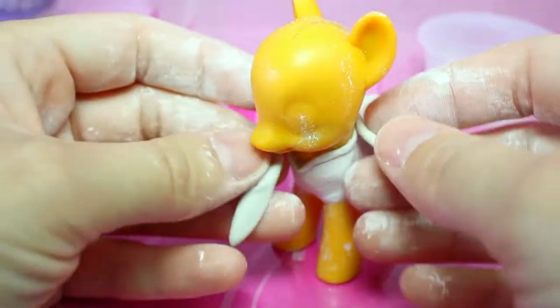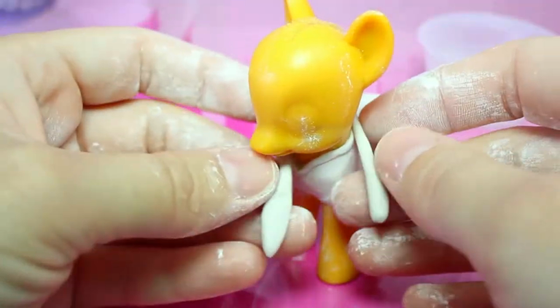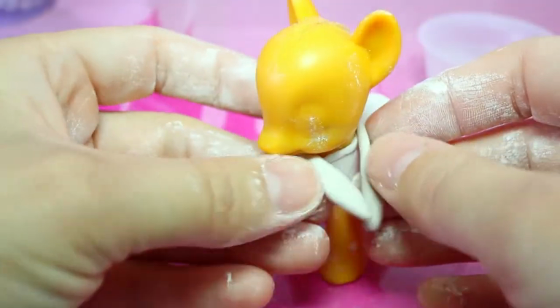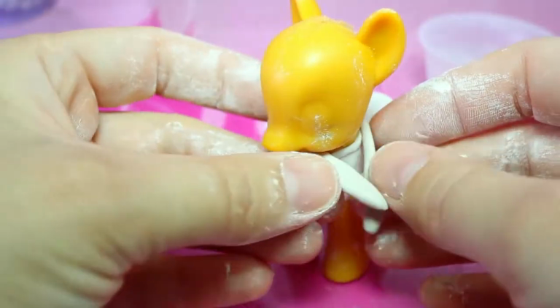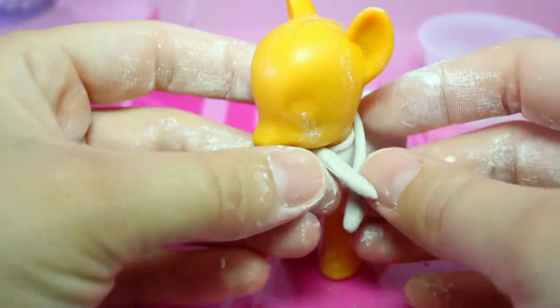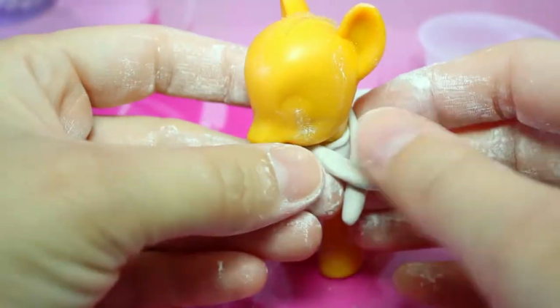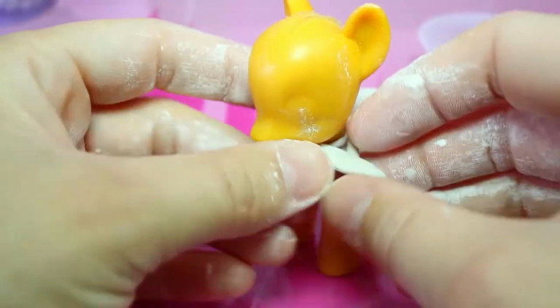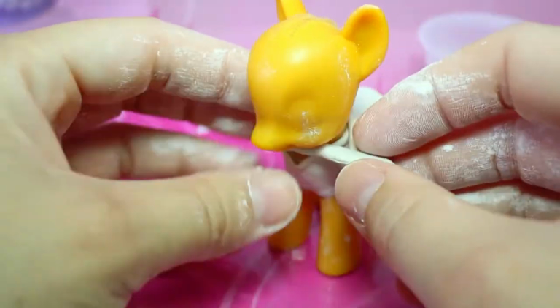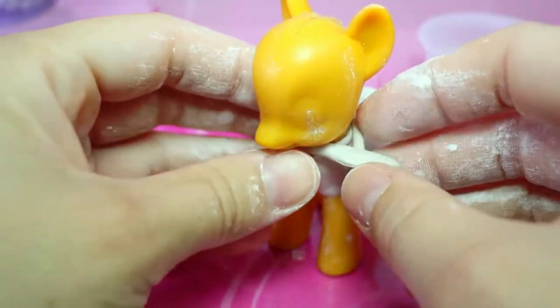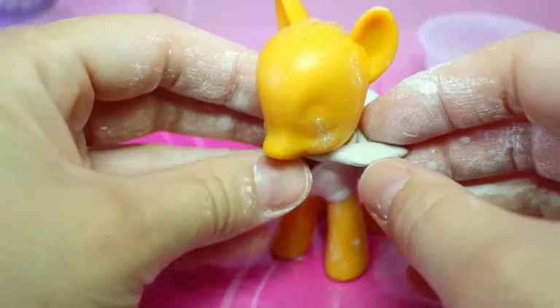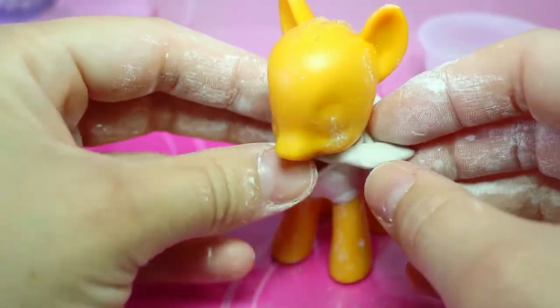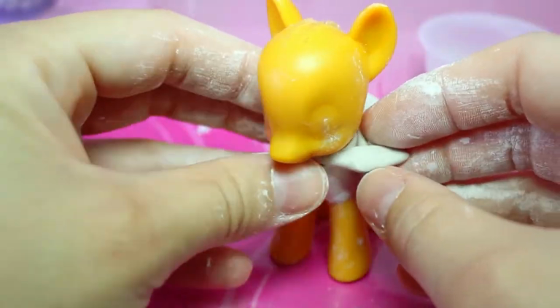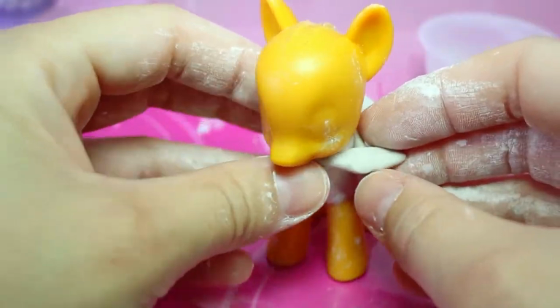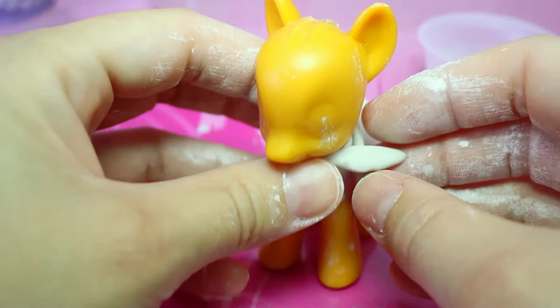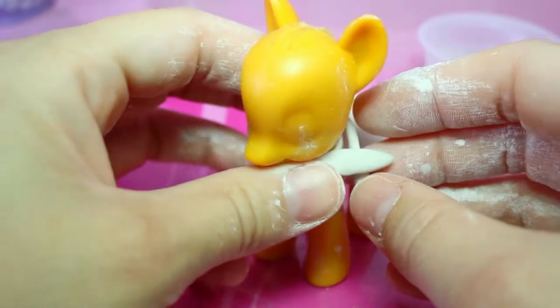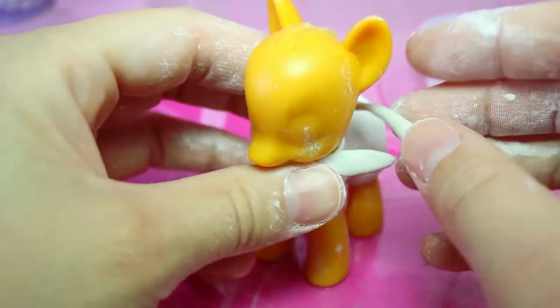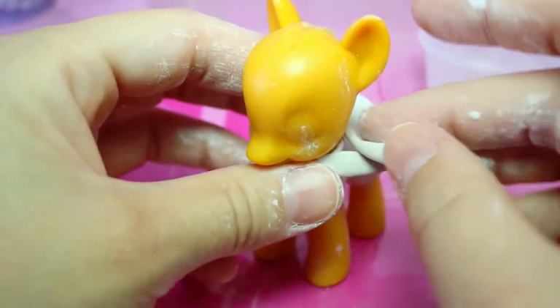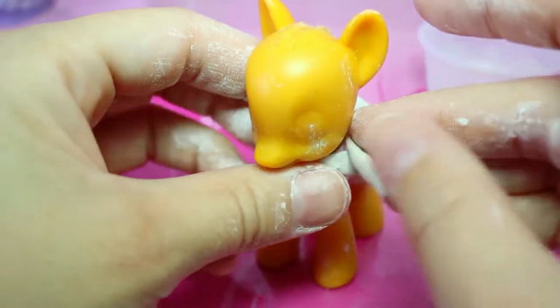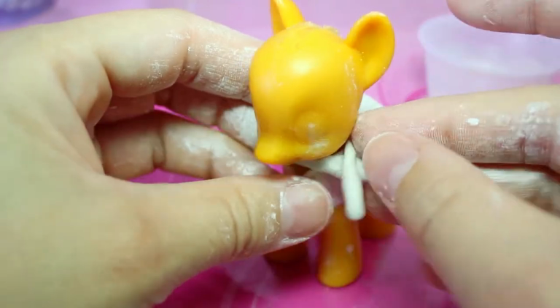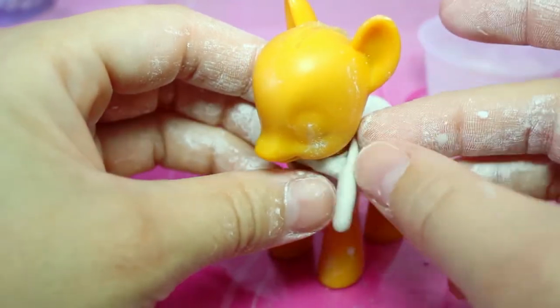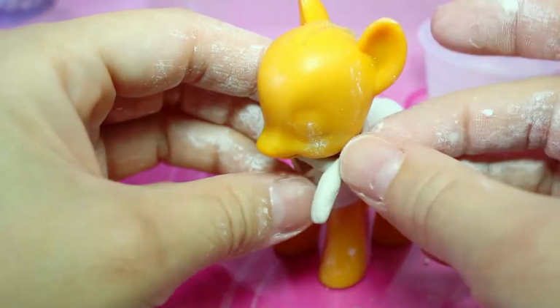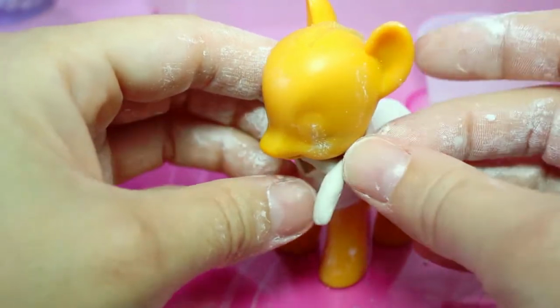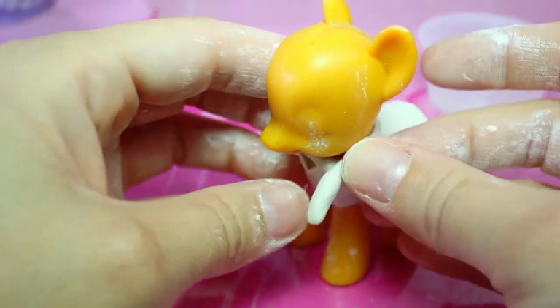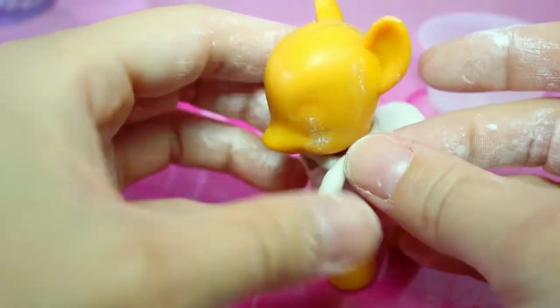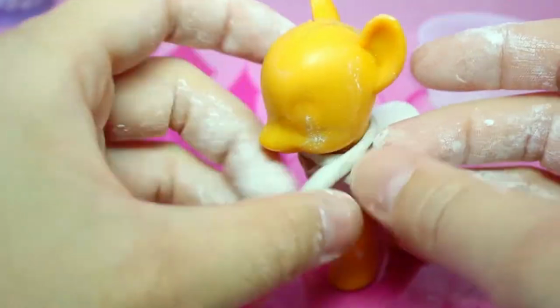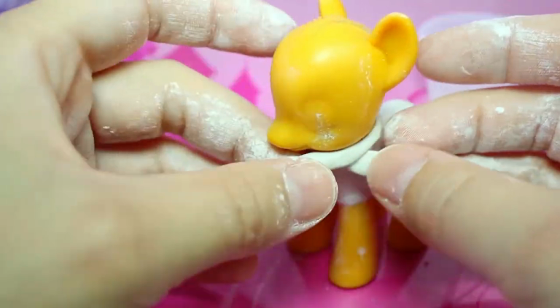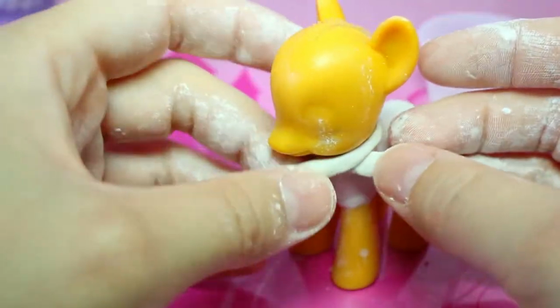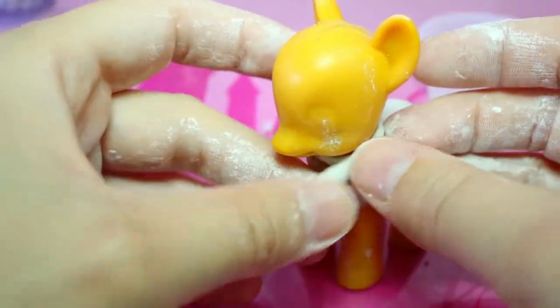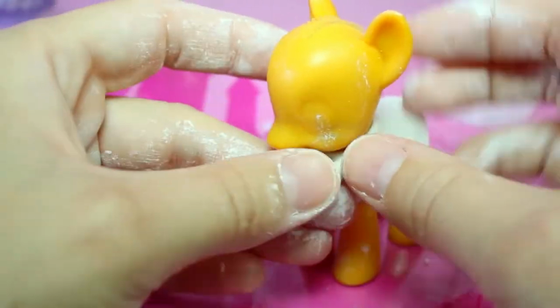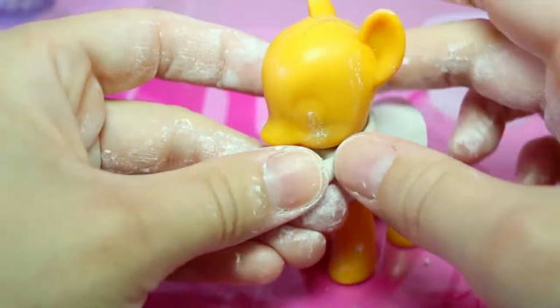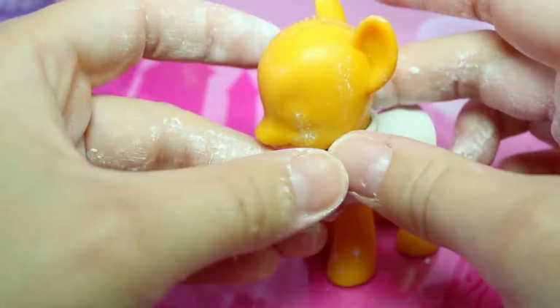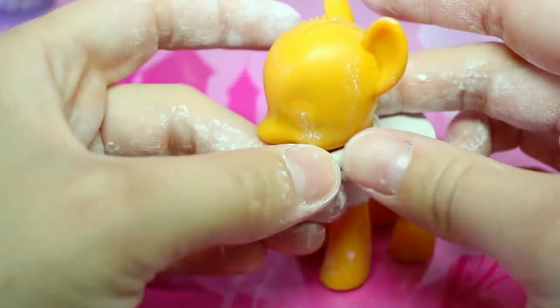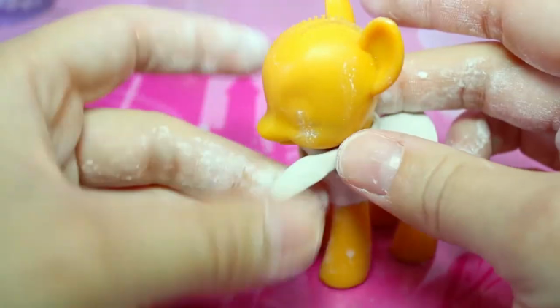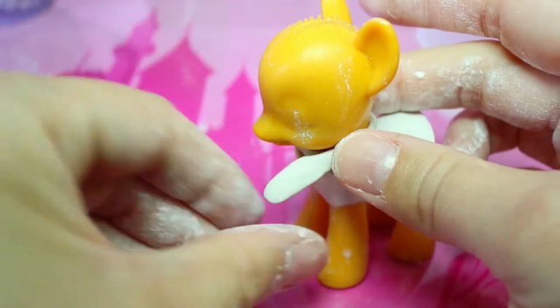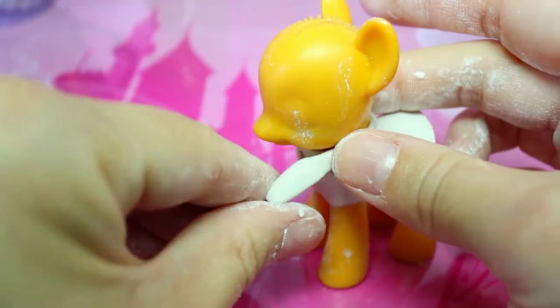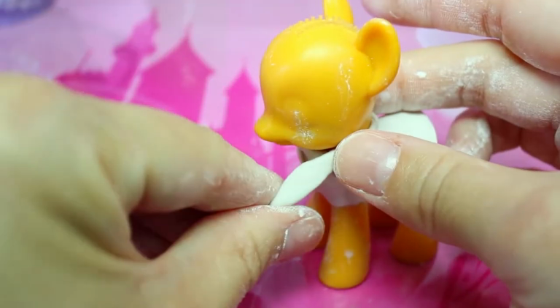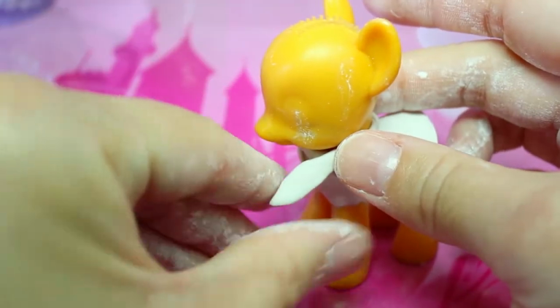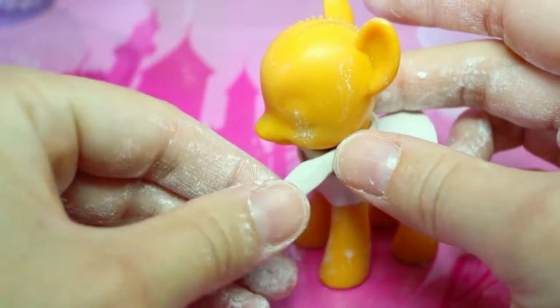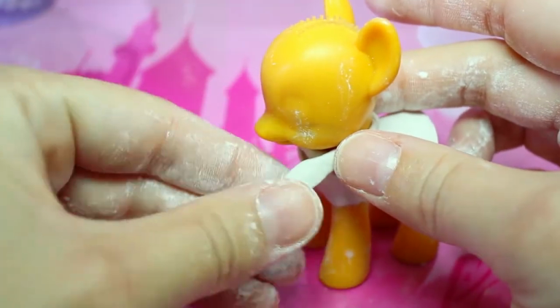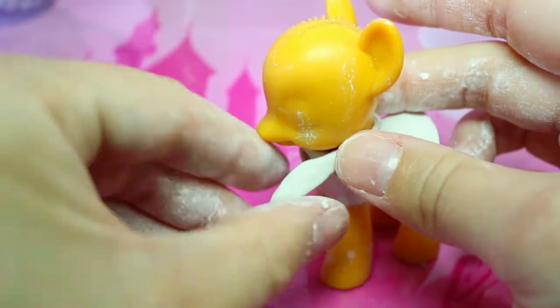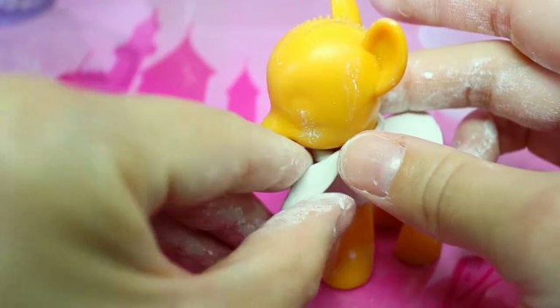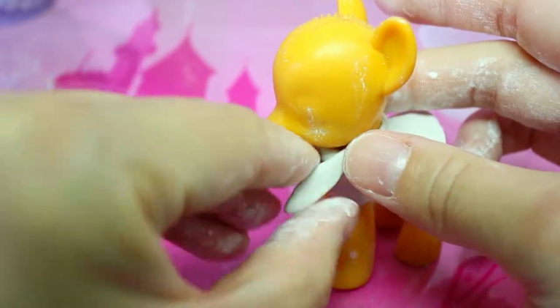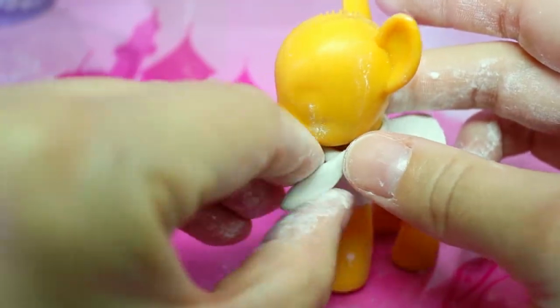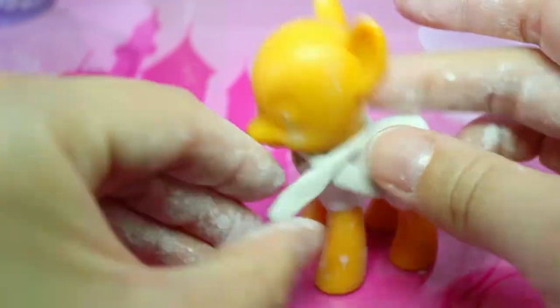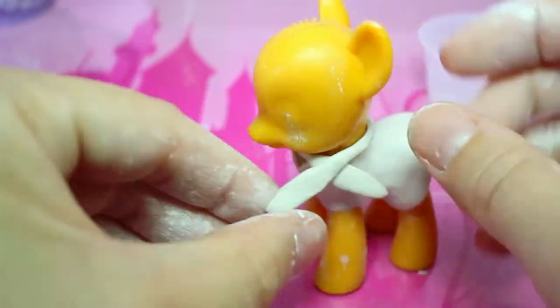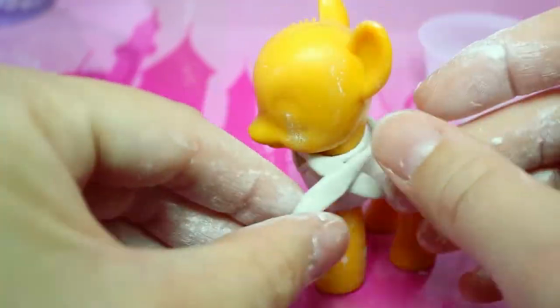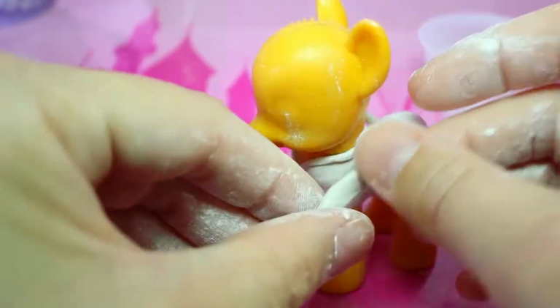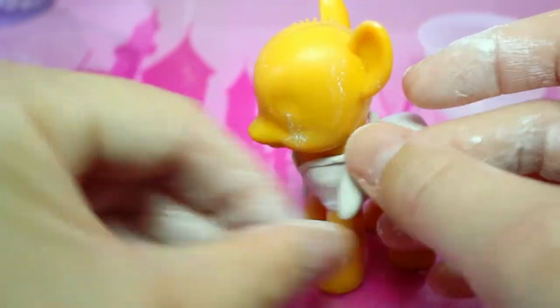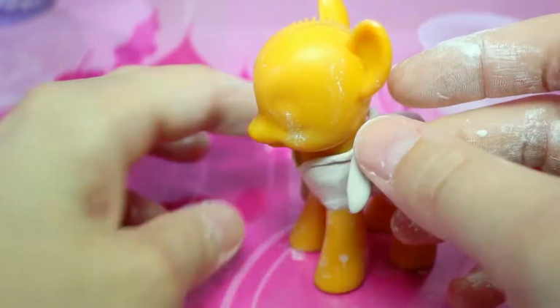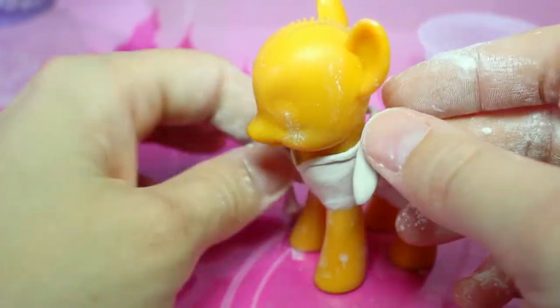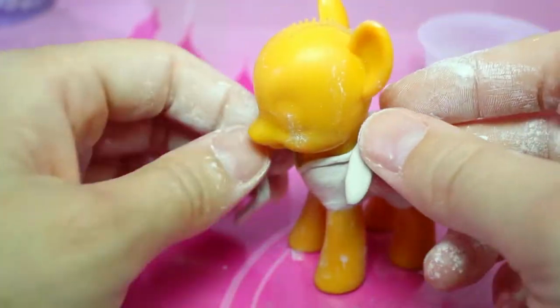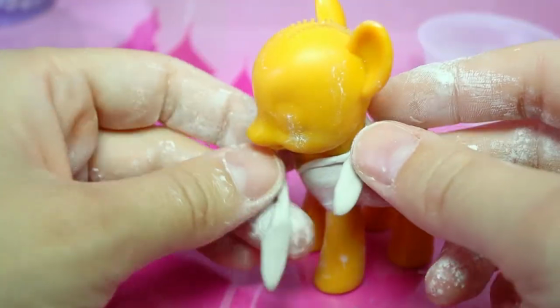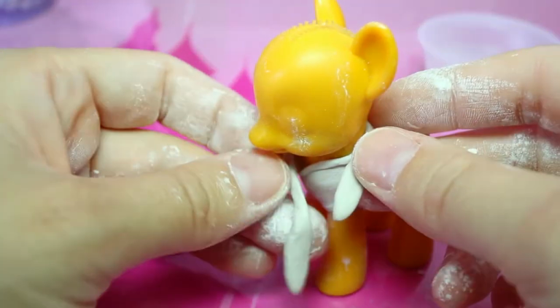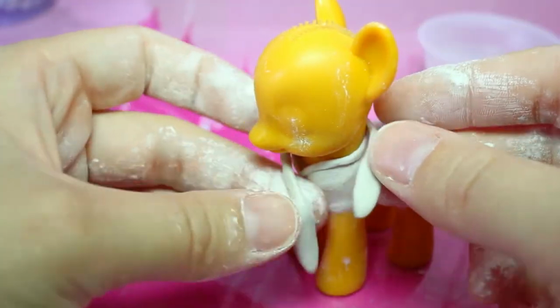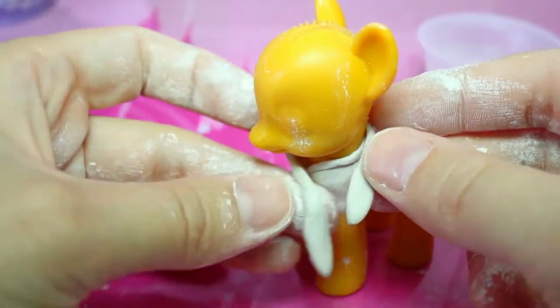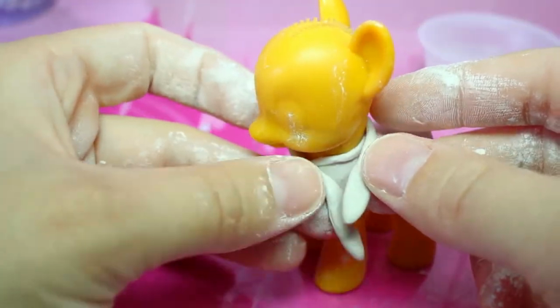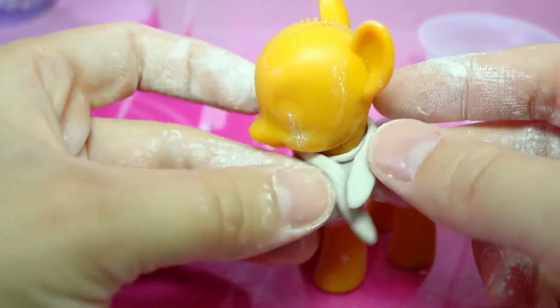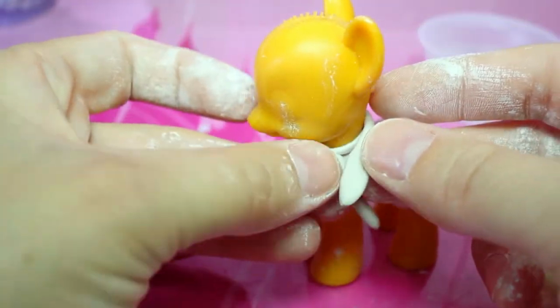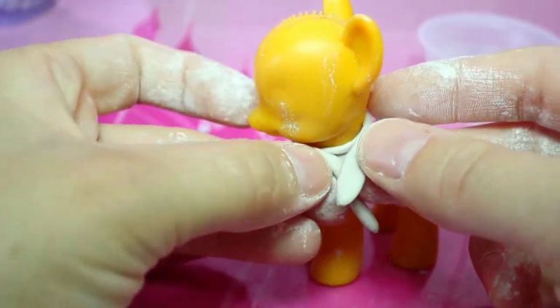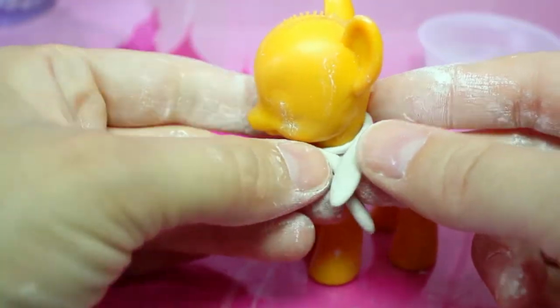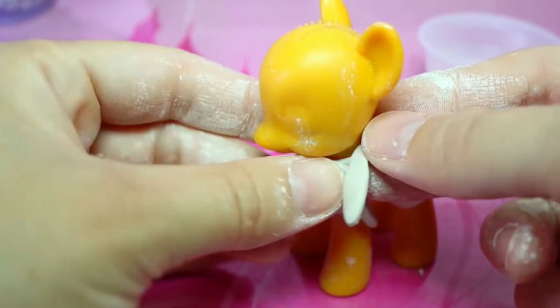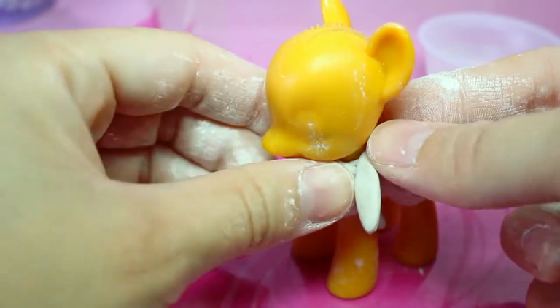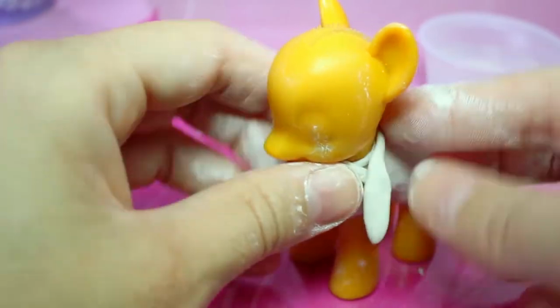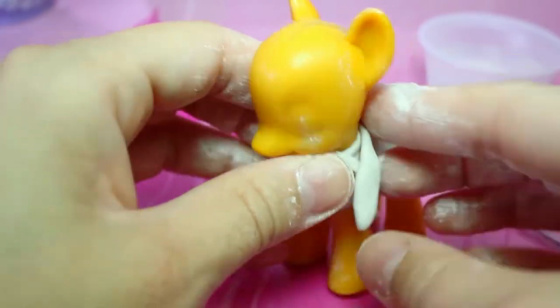Disgust wears a dark pink scarf so we'll roll another snake shape, flatten the ends, and place it around the pony's neck.